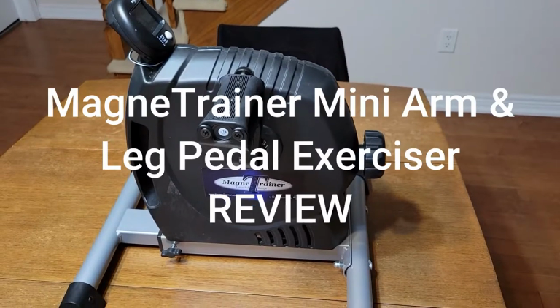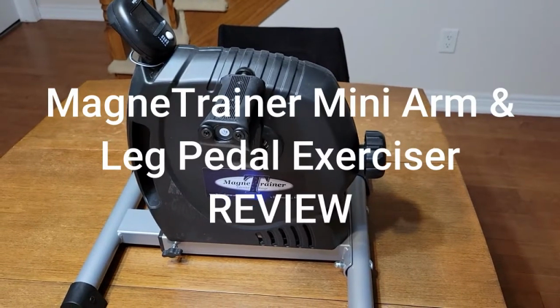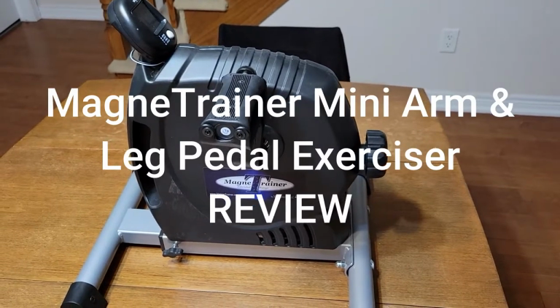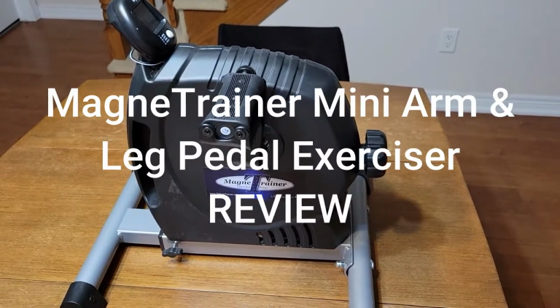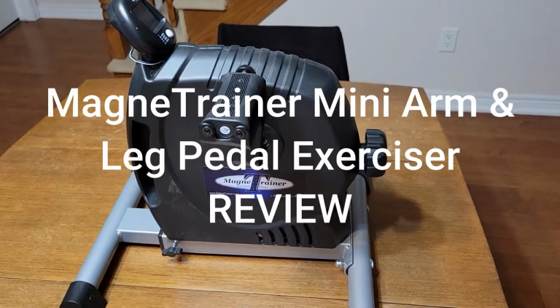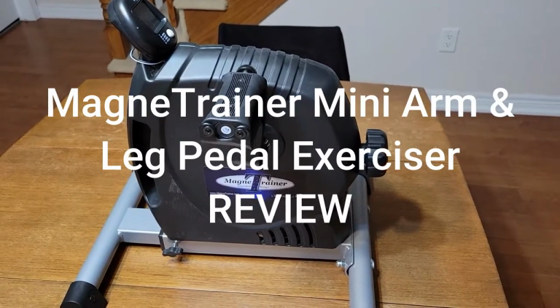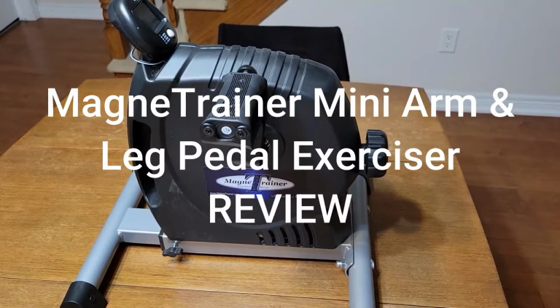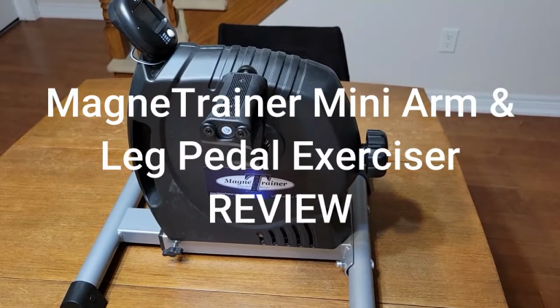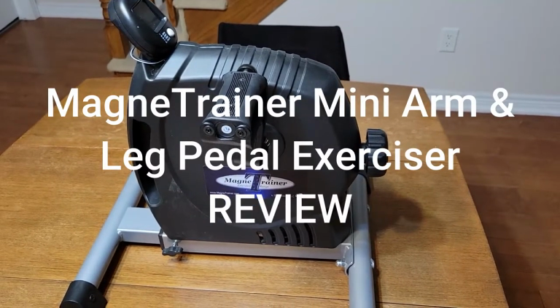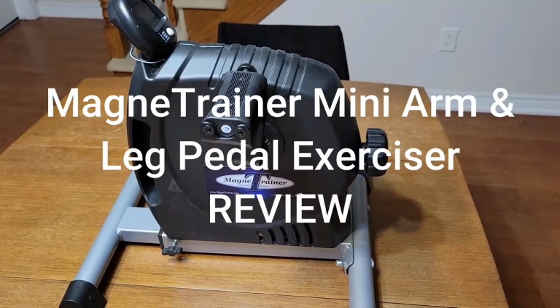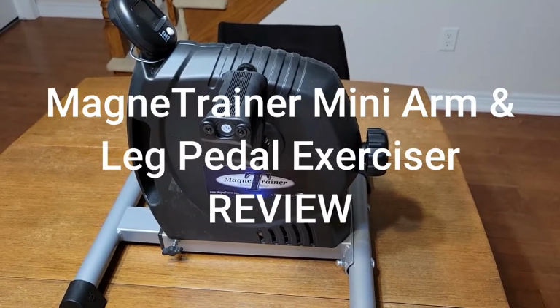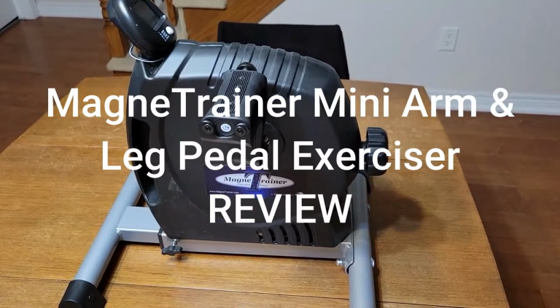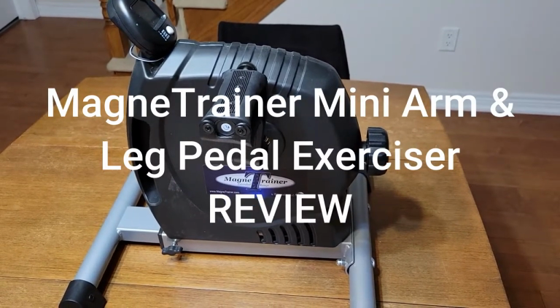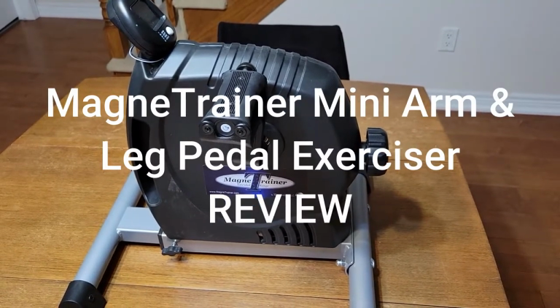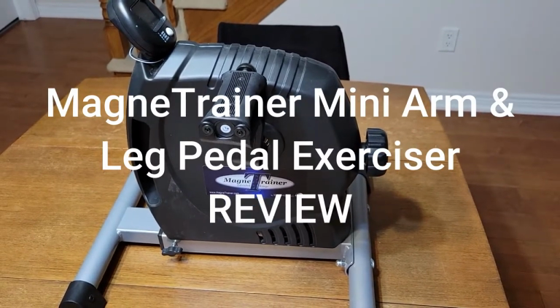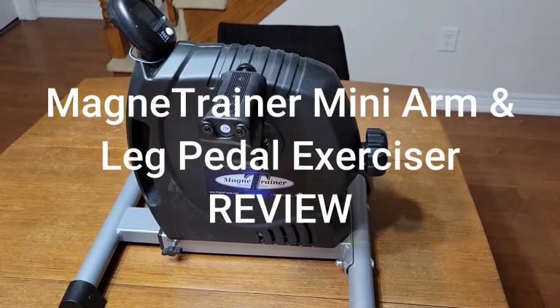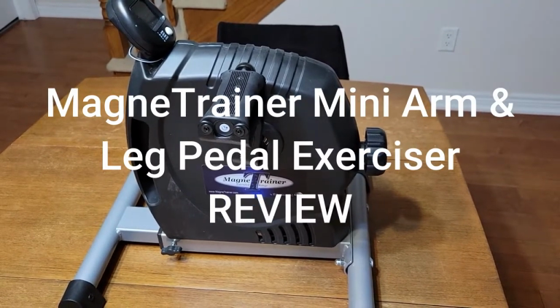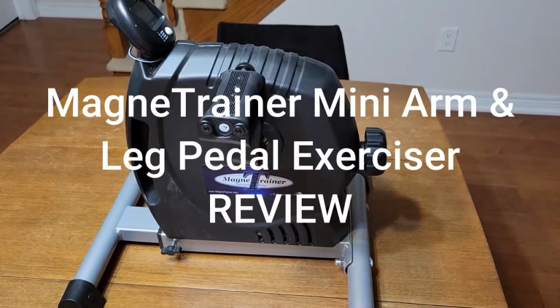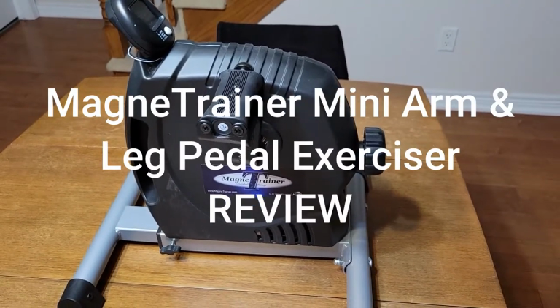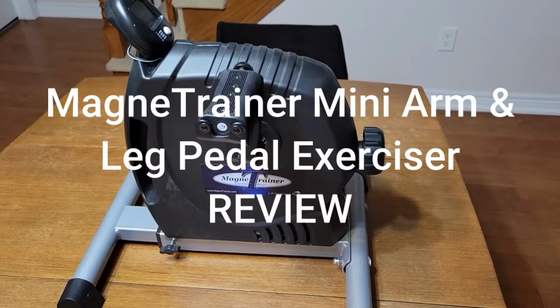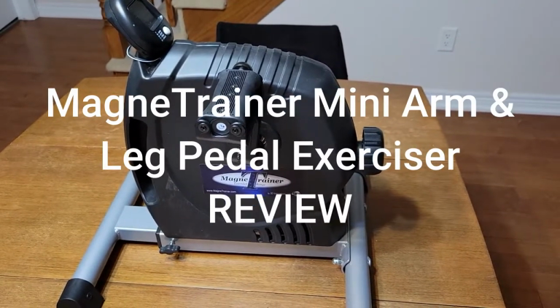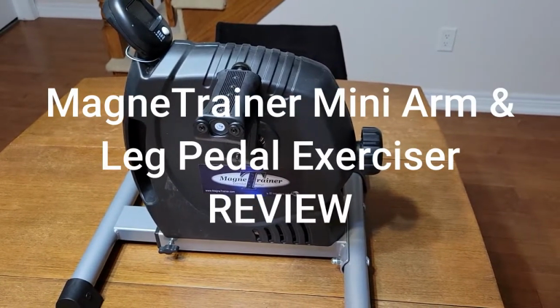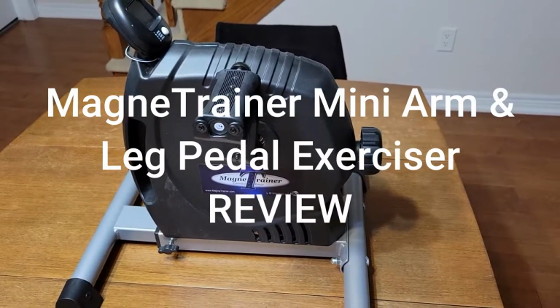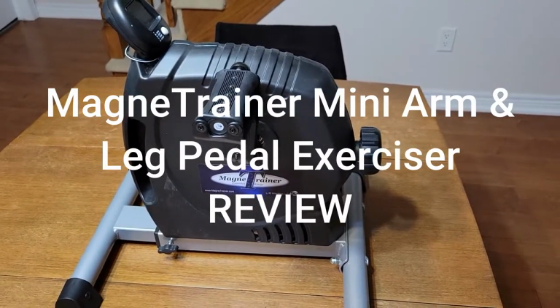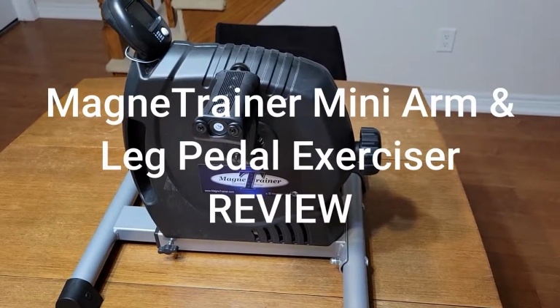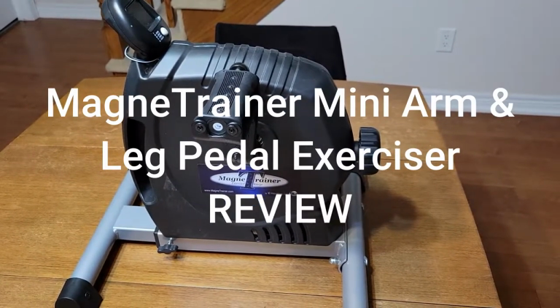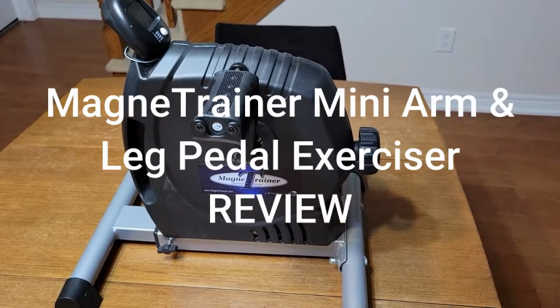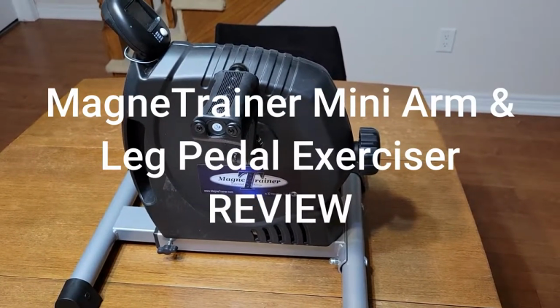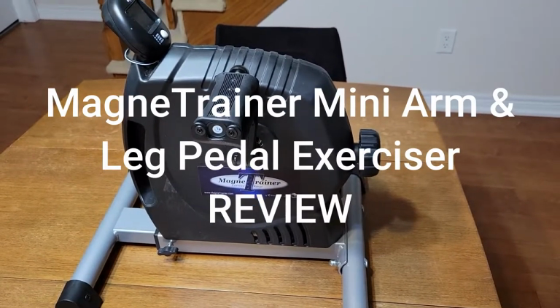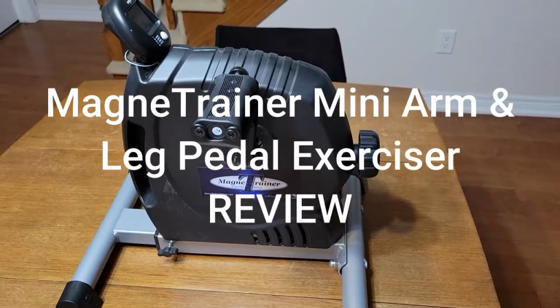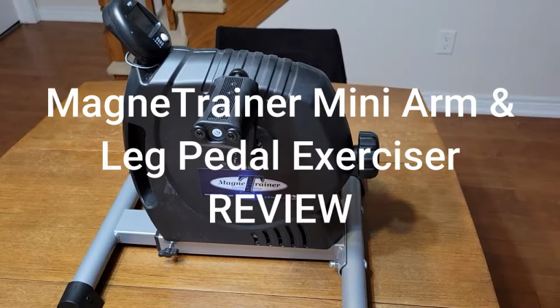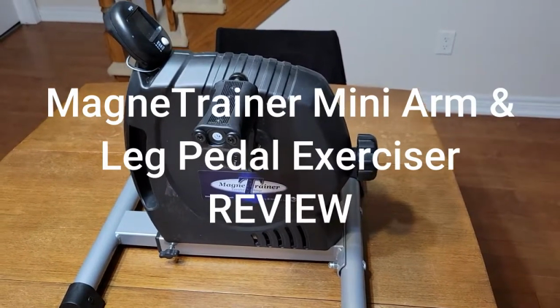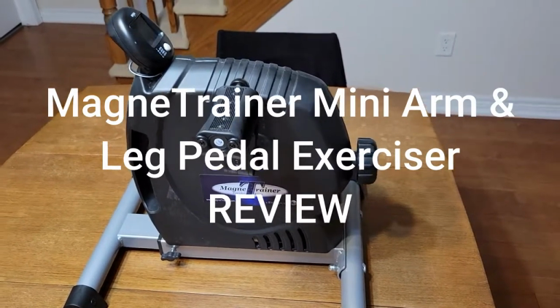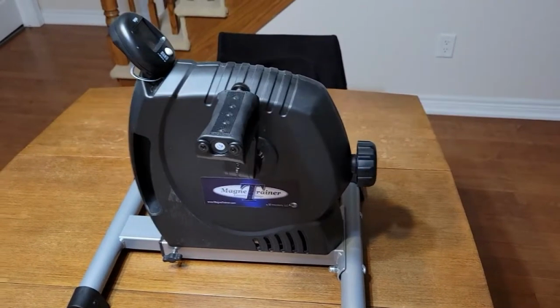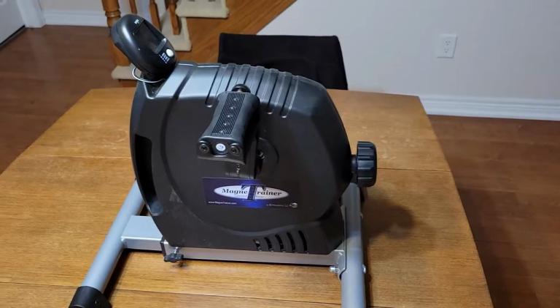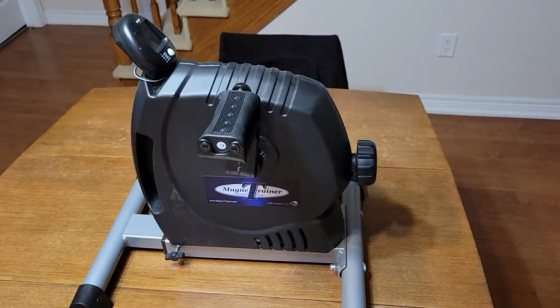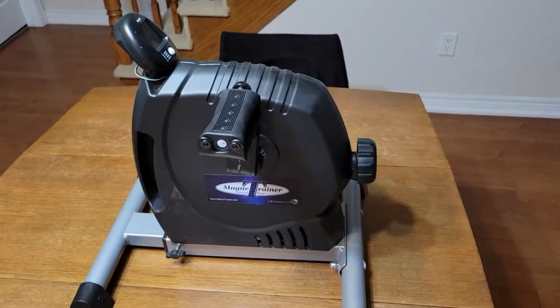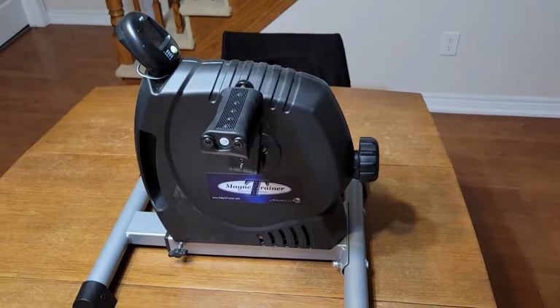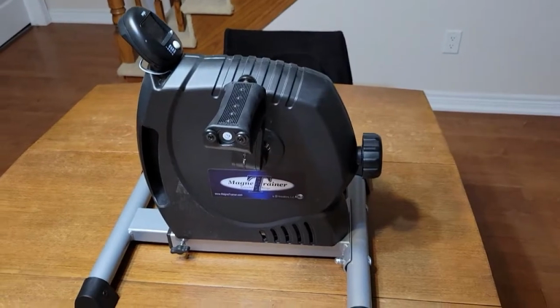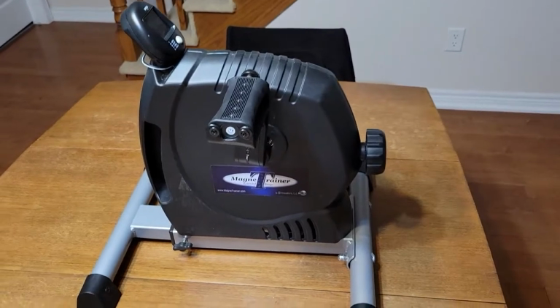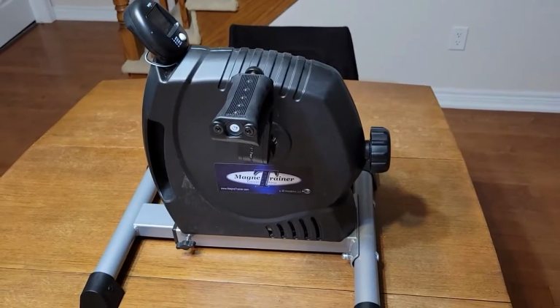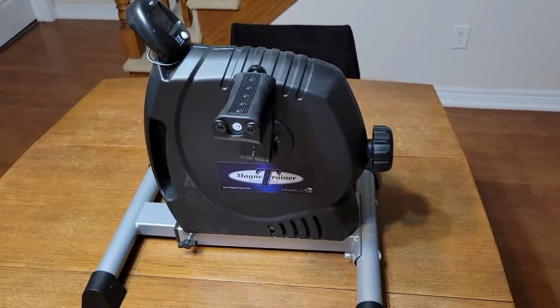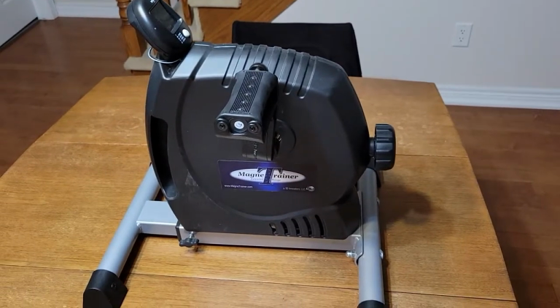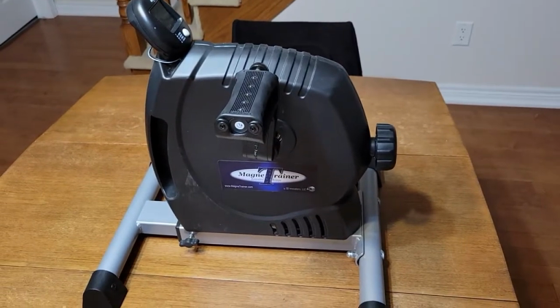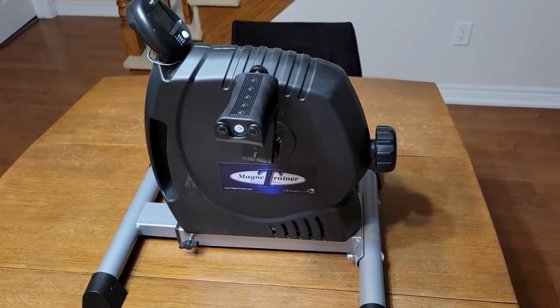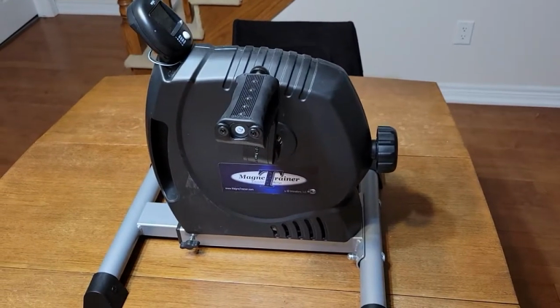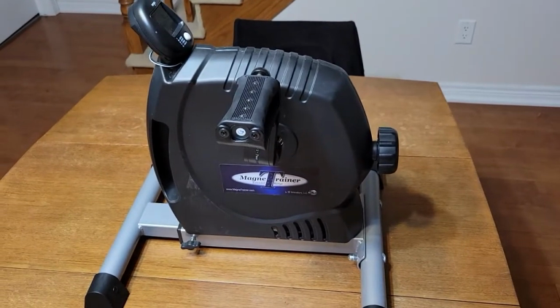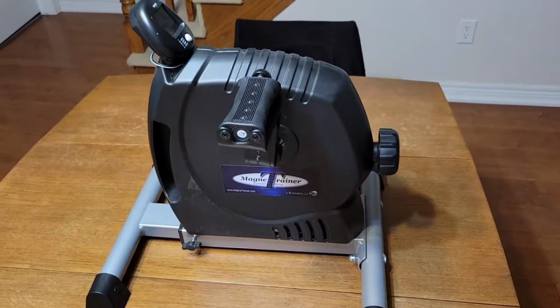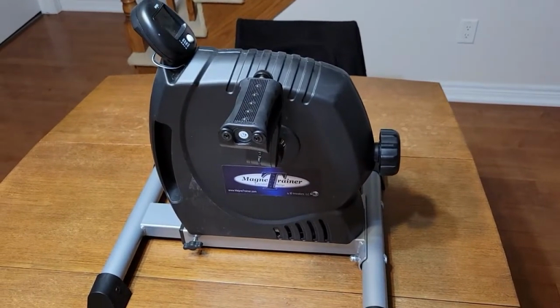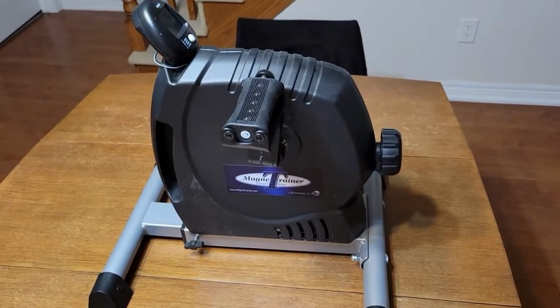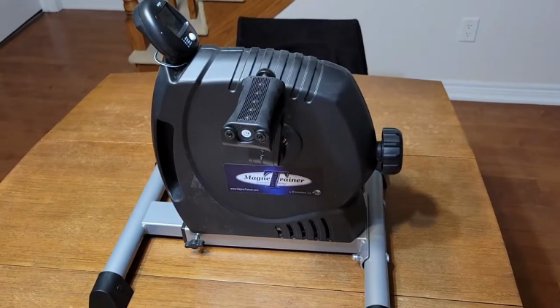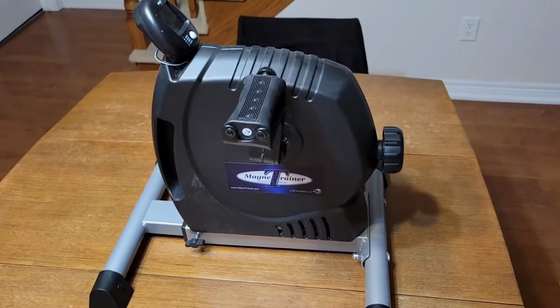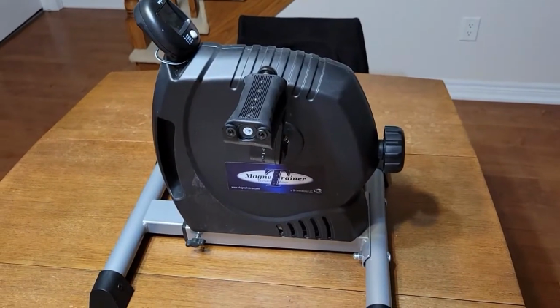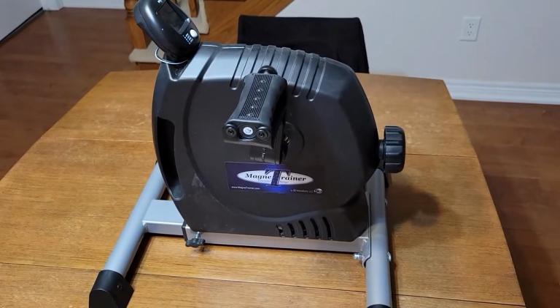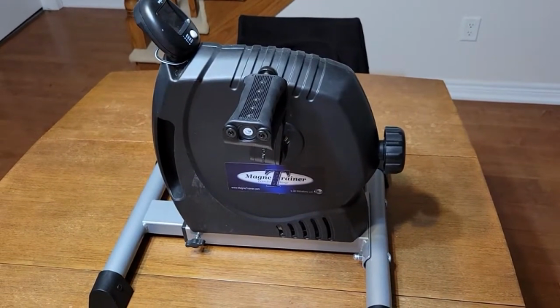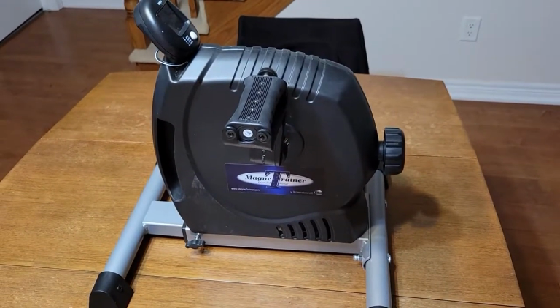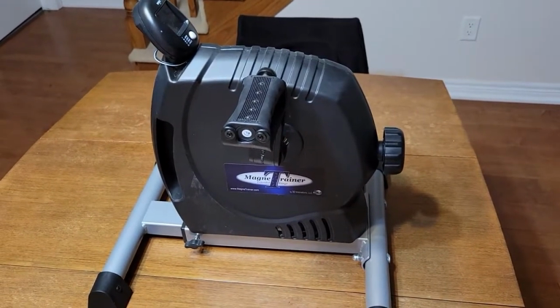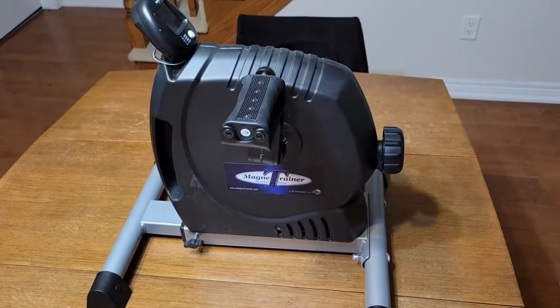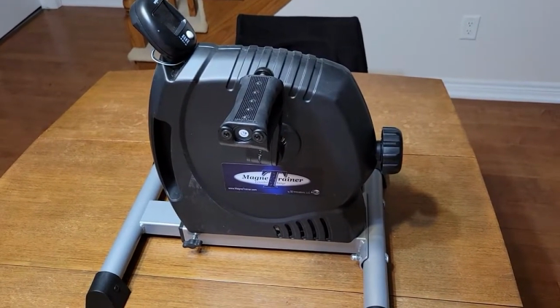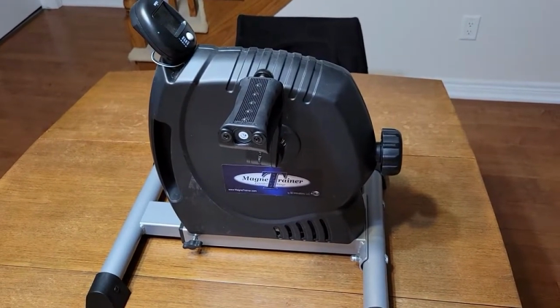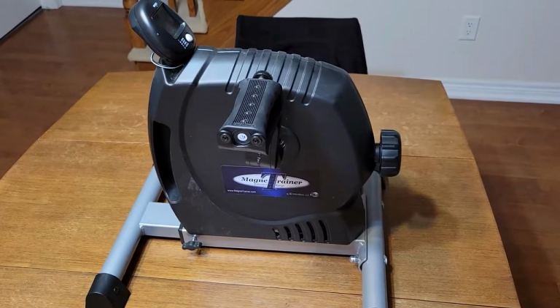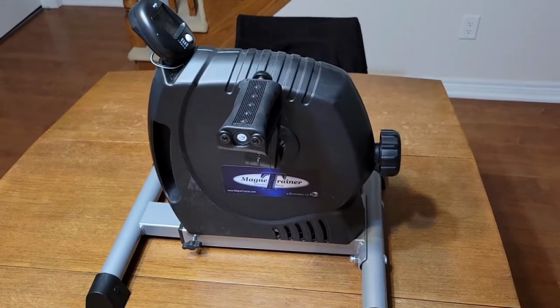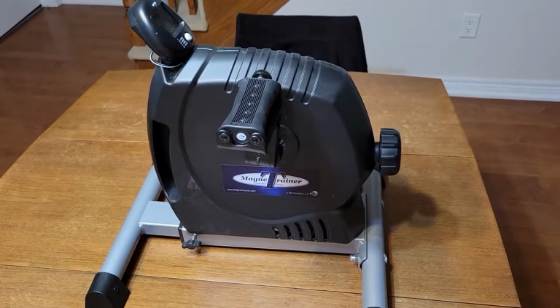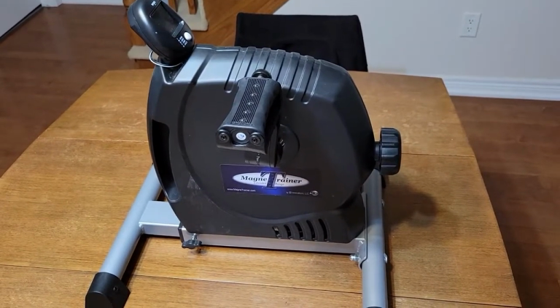This is a product review for 3D Innovations Magna Trainer. What it is — it's a bike that you can actually pedal with your arms.